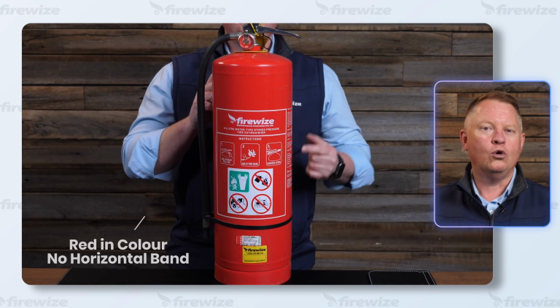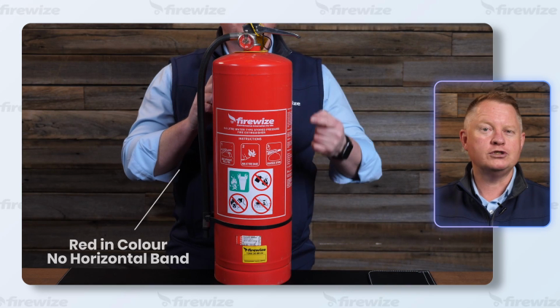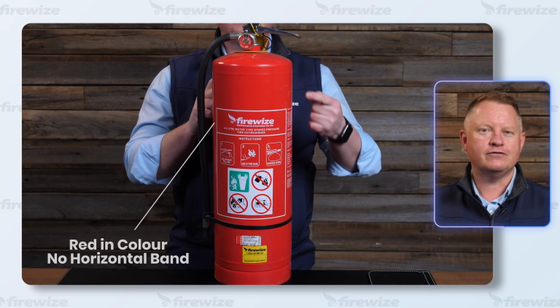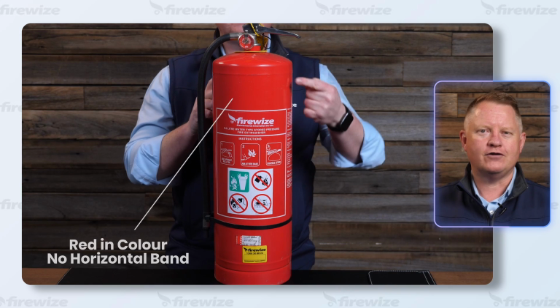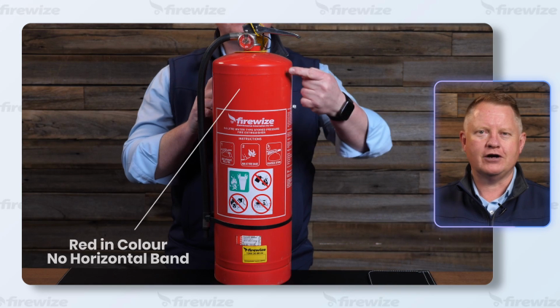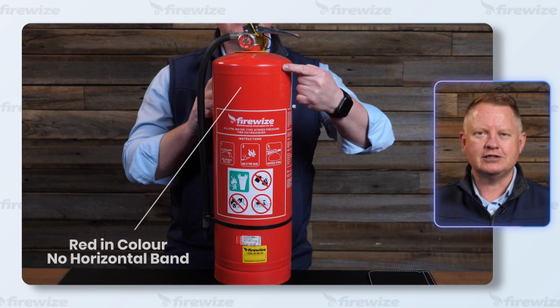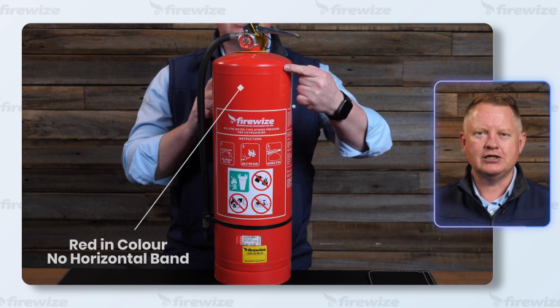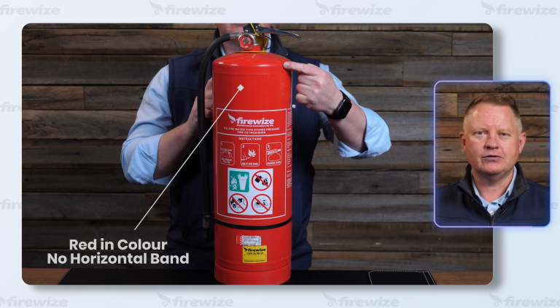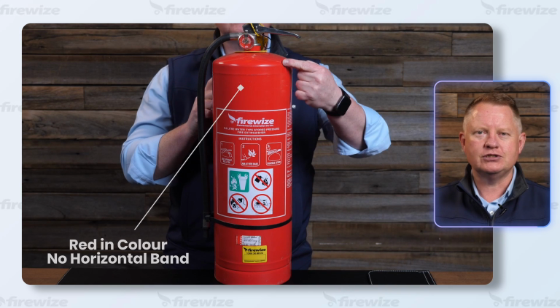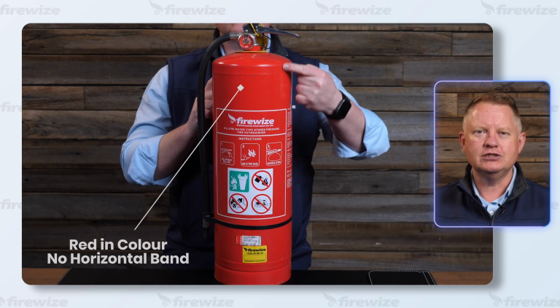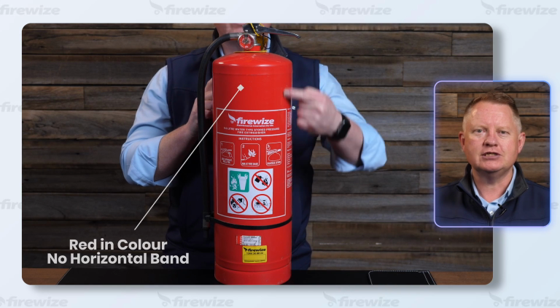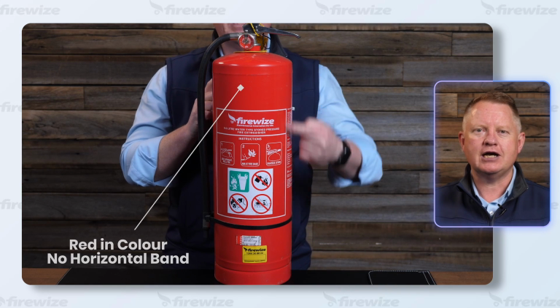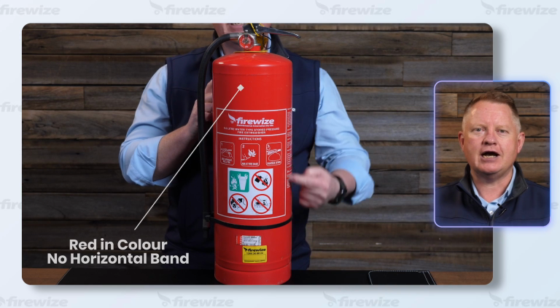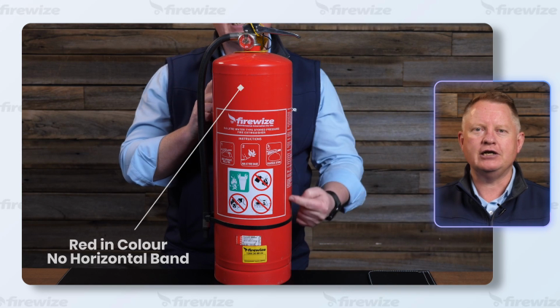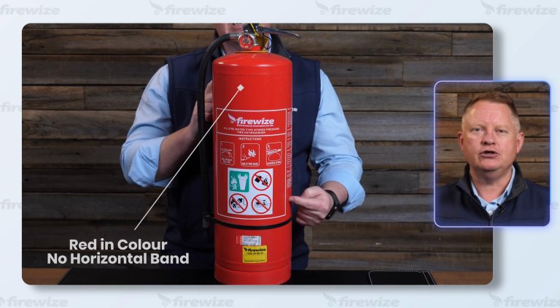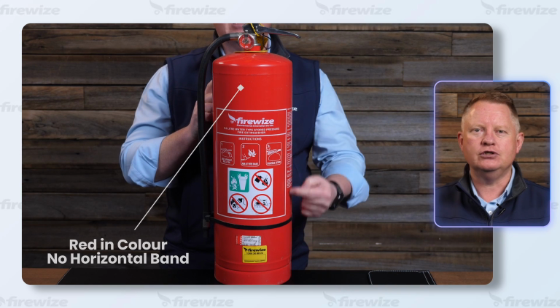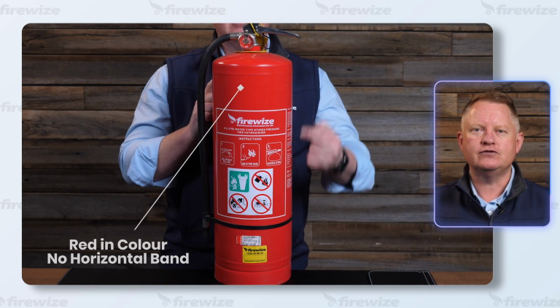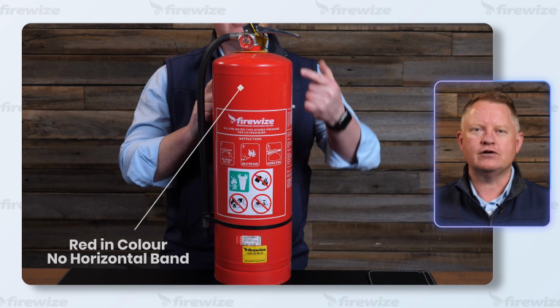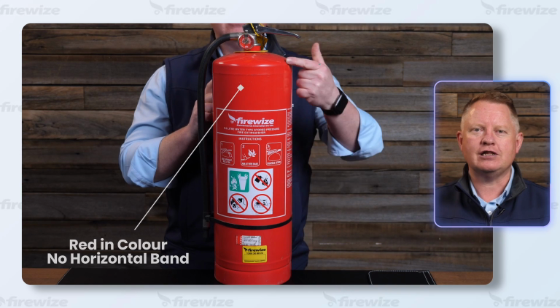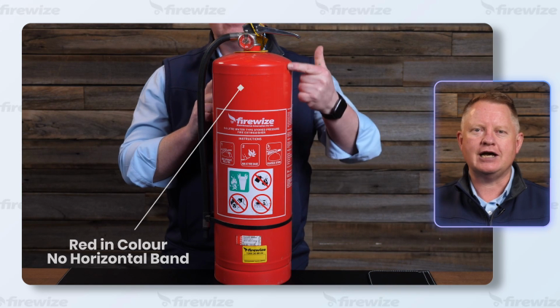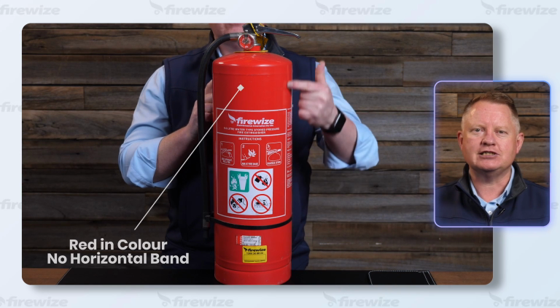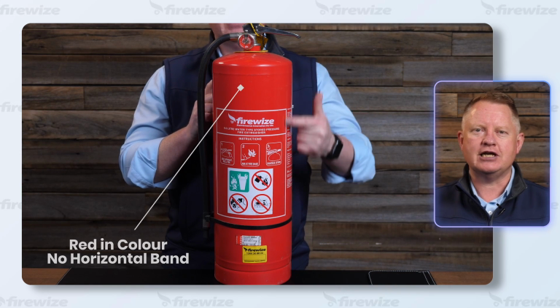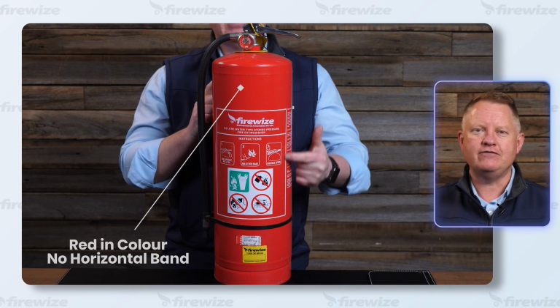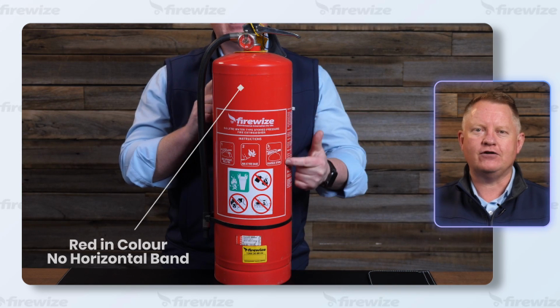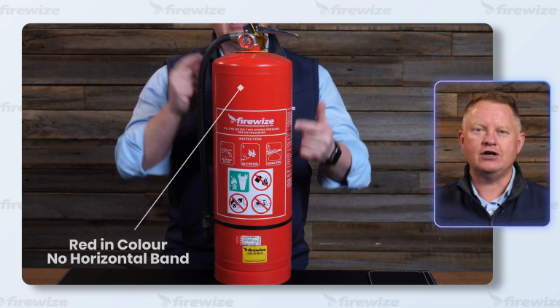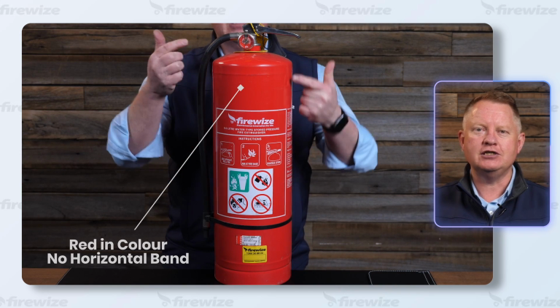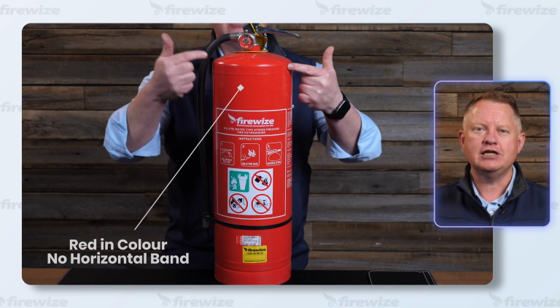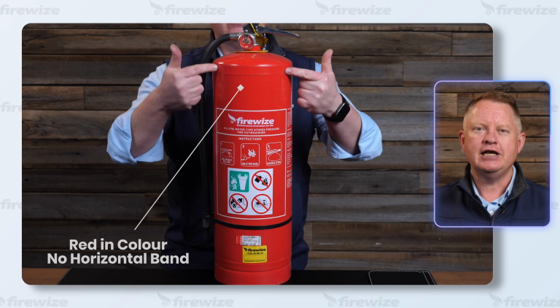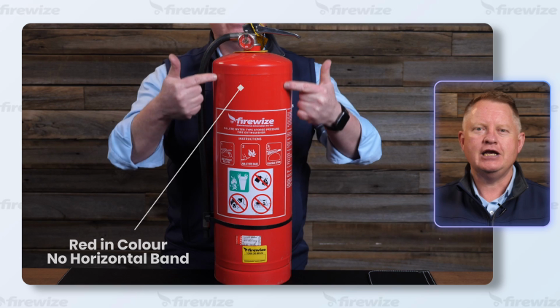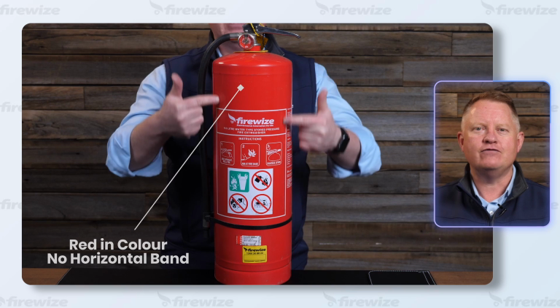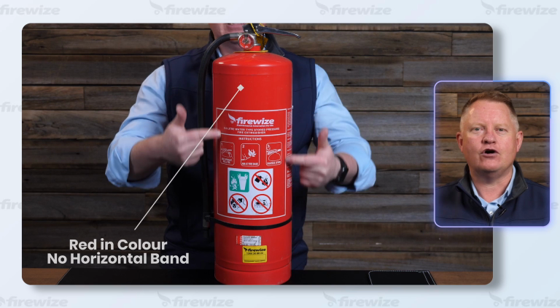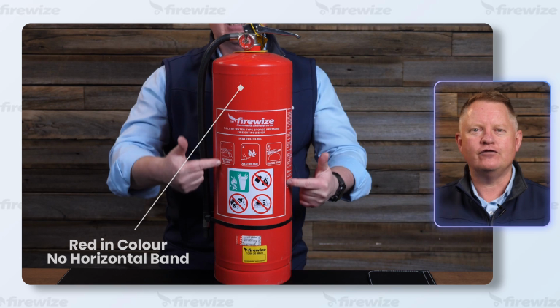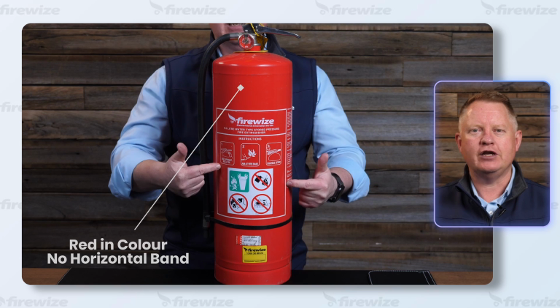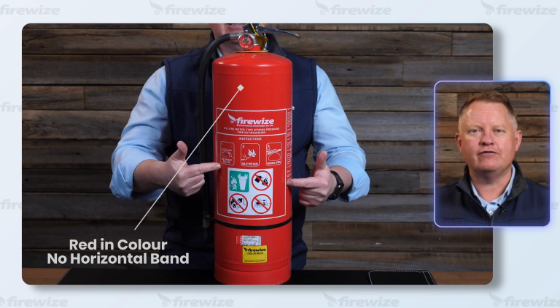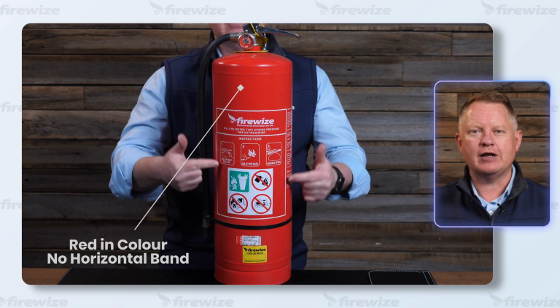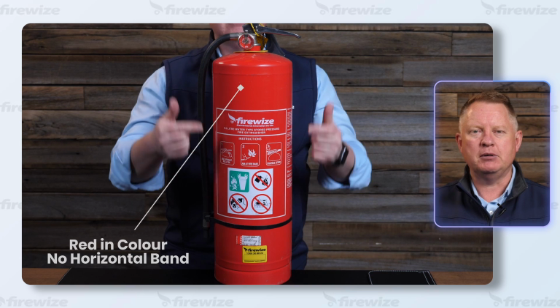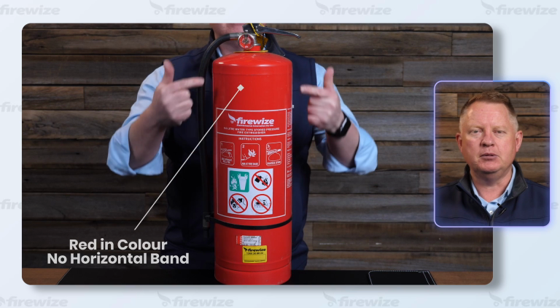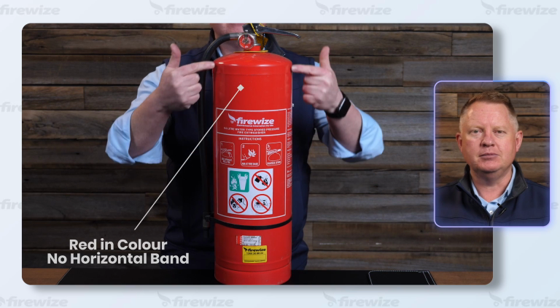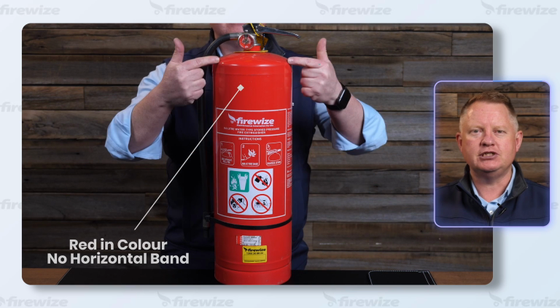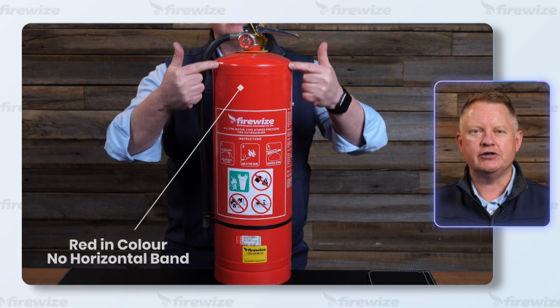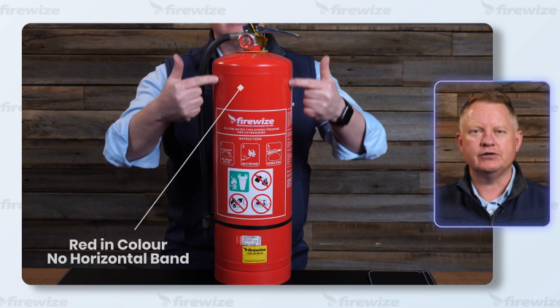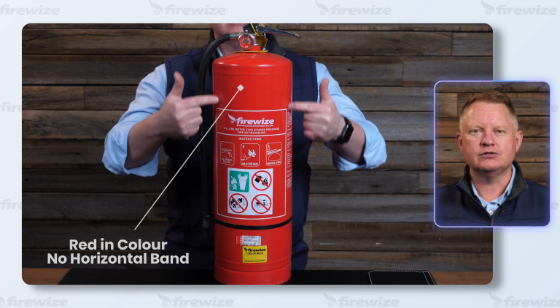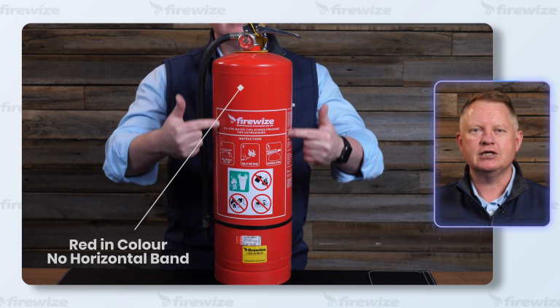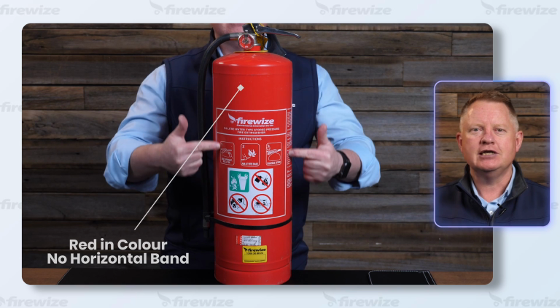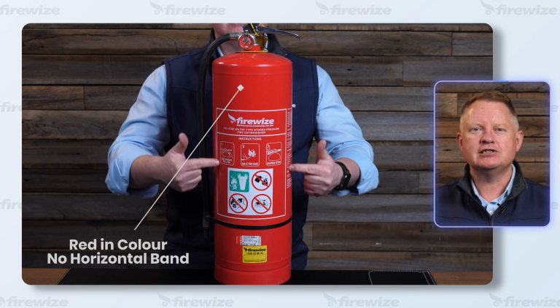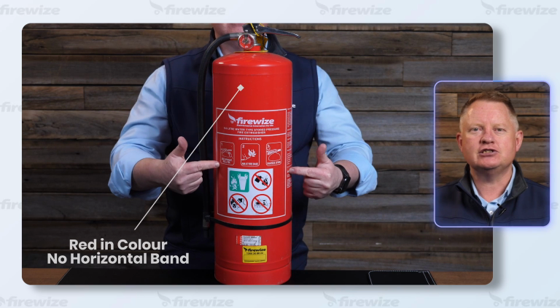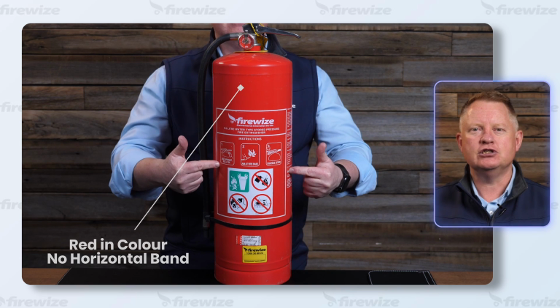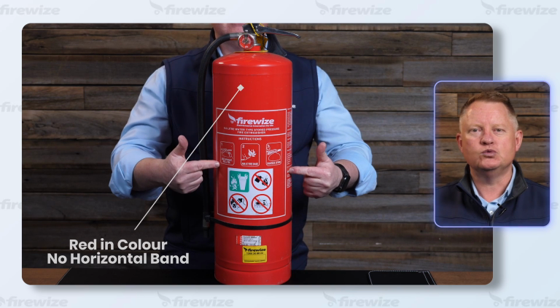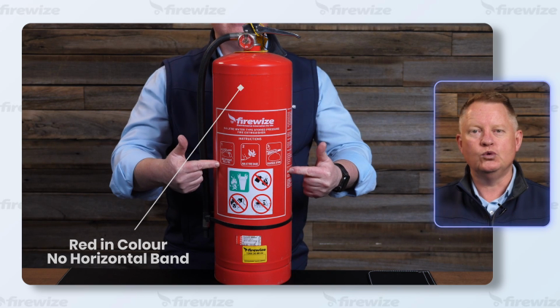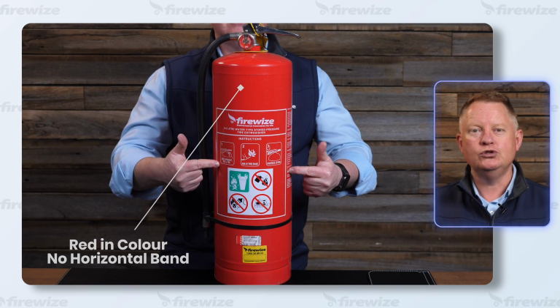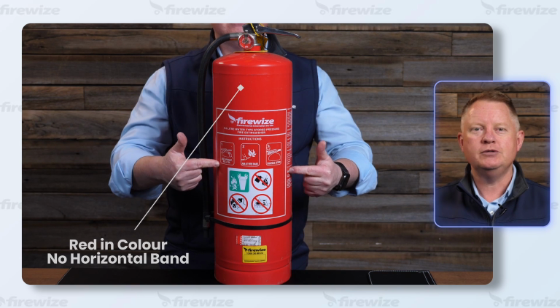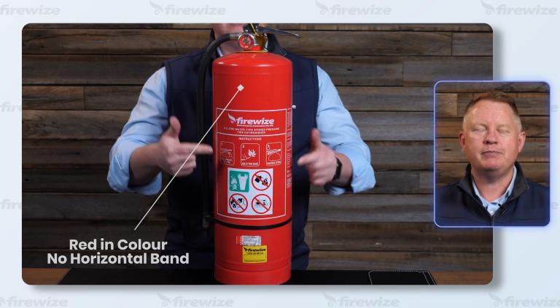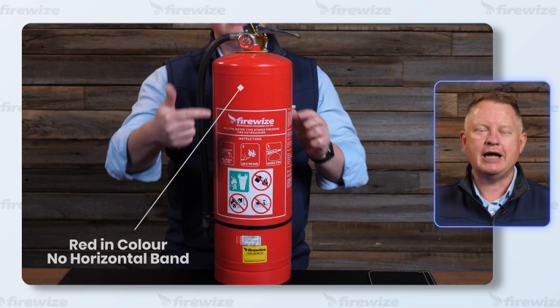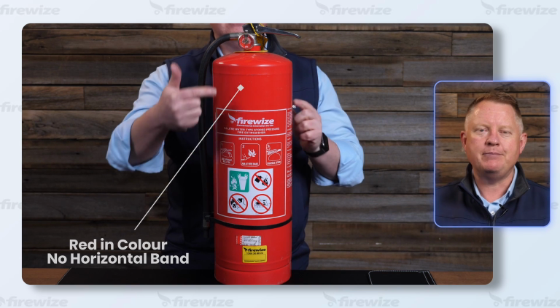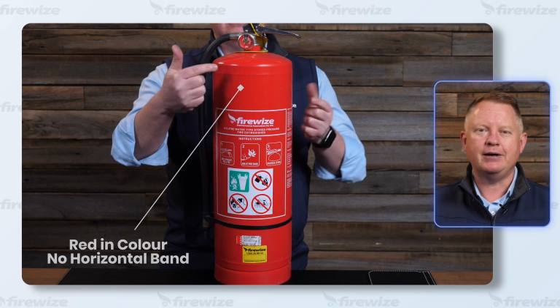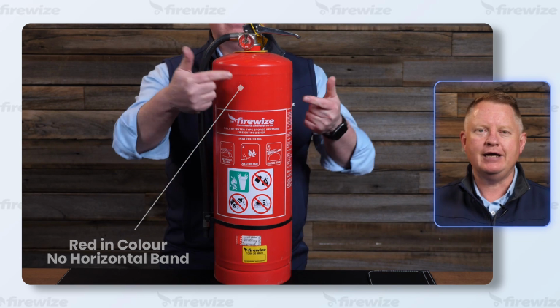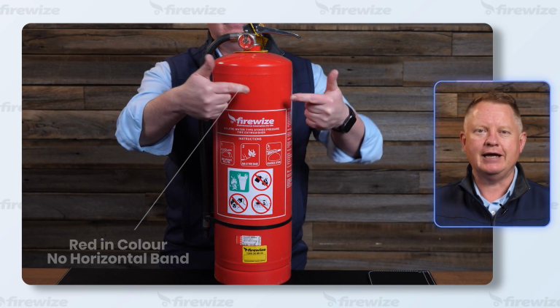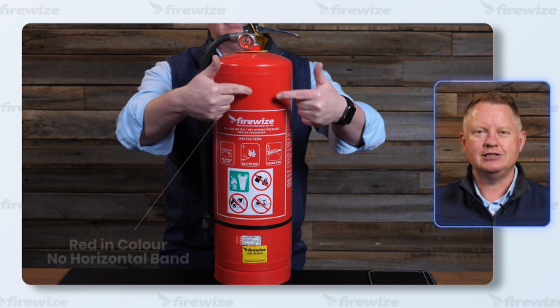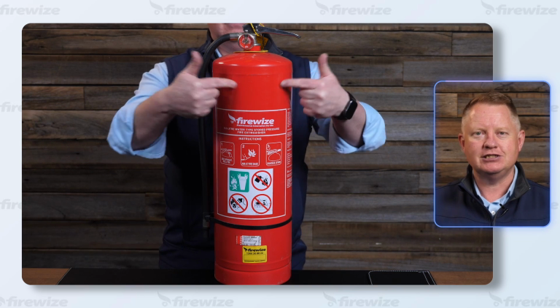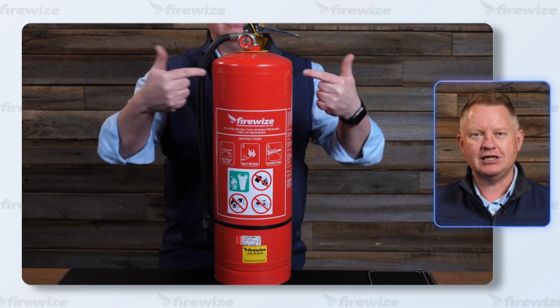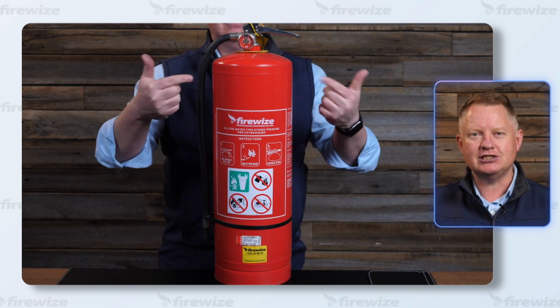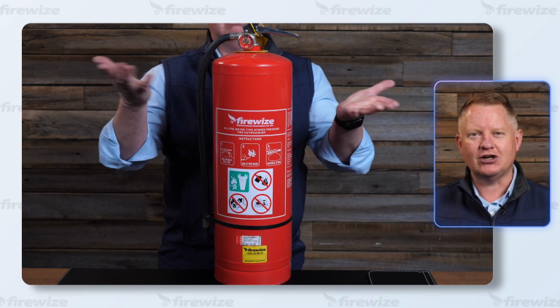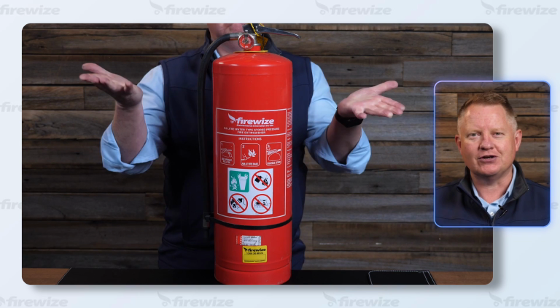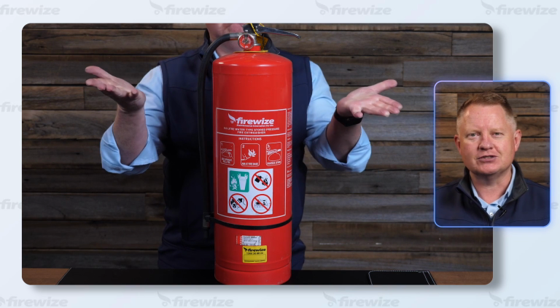Water fire extinguishers are used for Class A fires involving flammable materials such as wood, paper, and textiles.